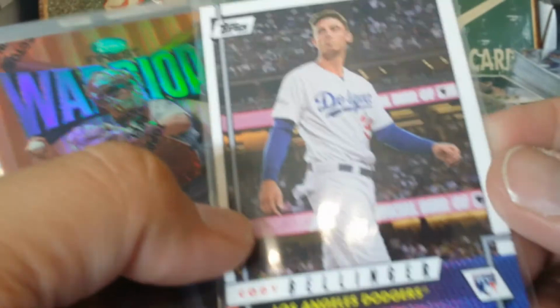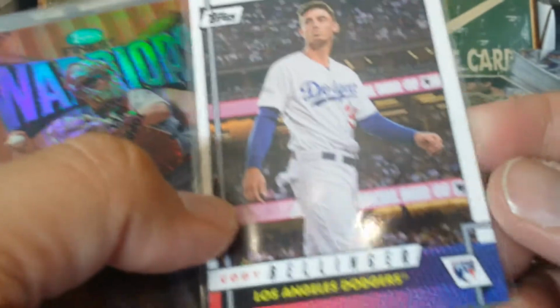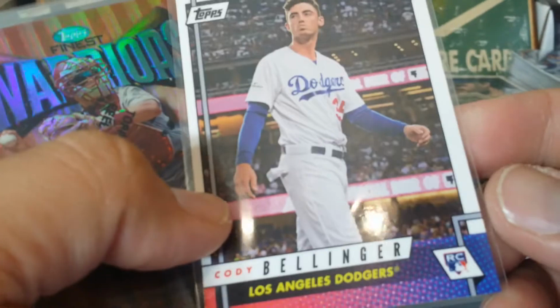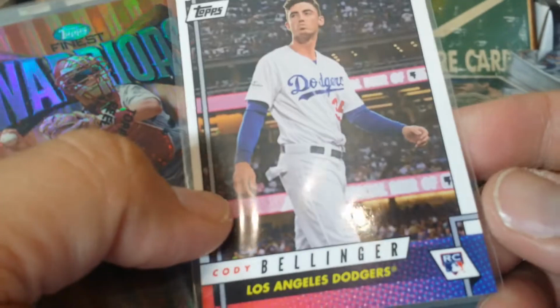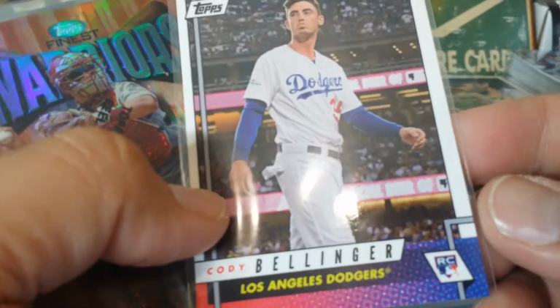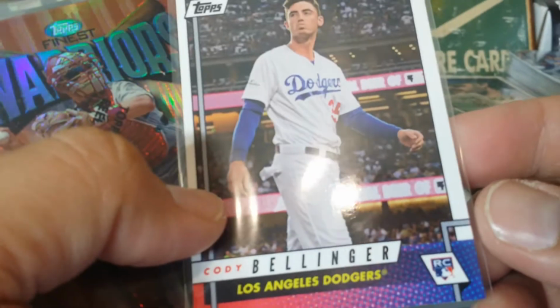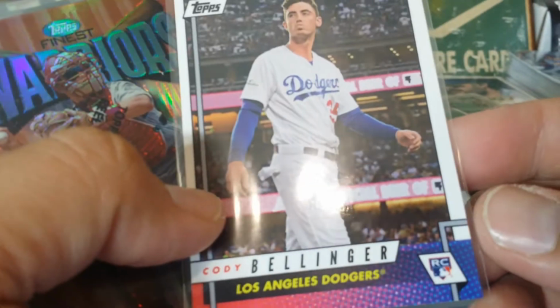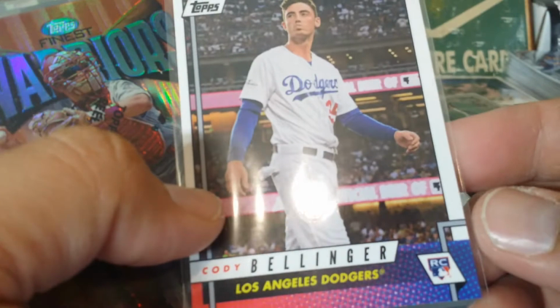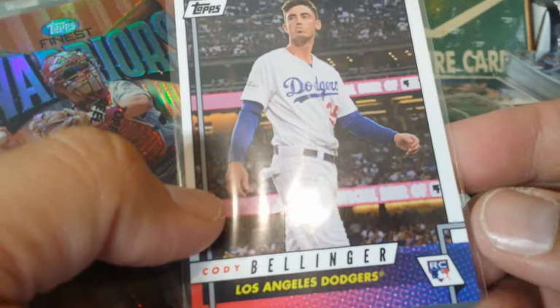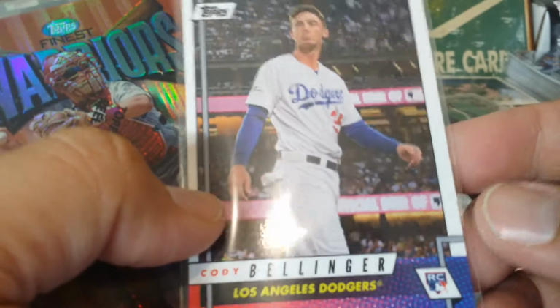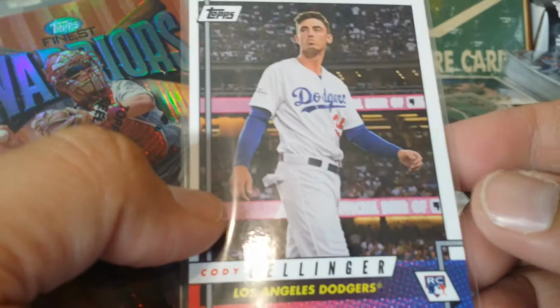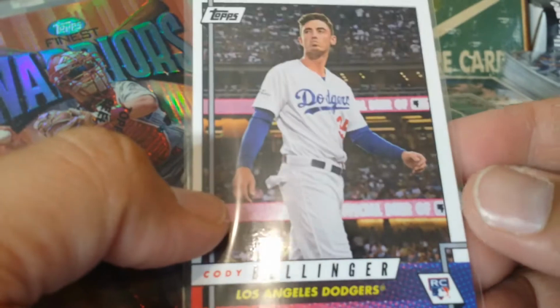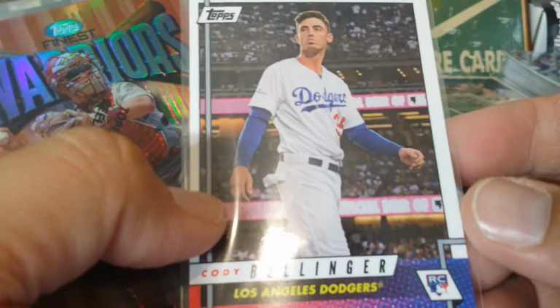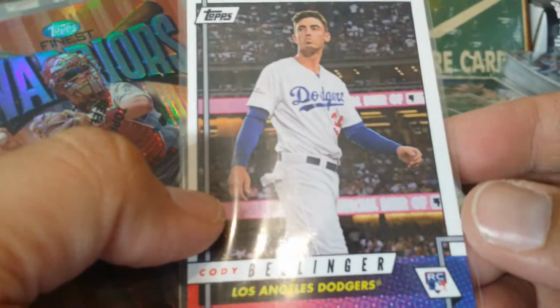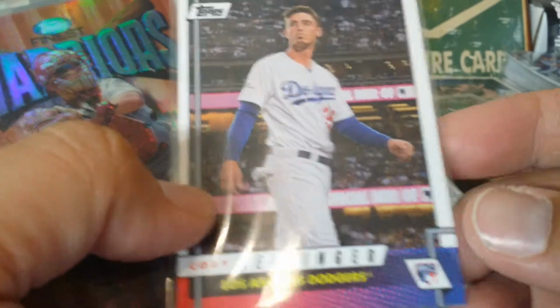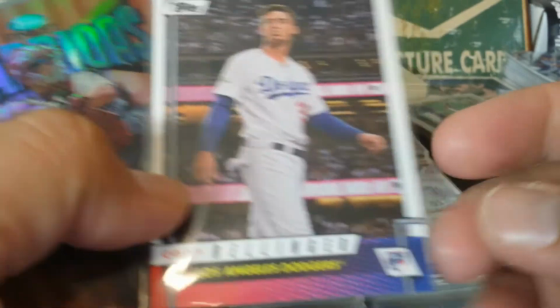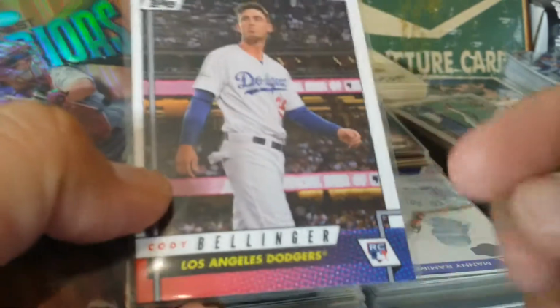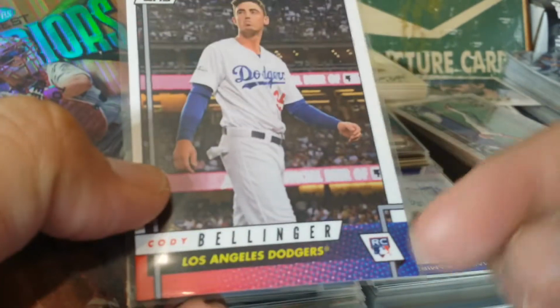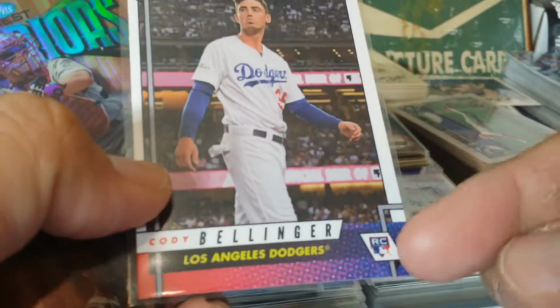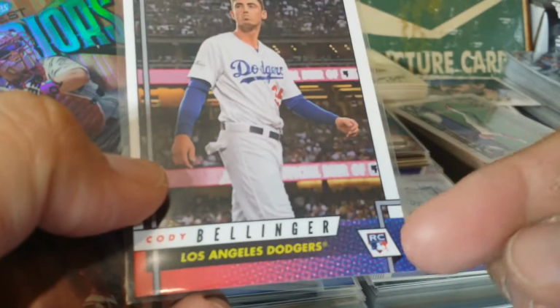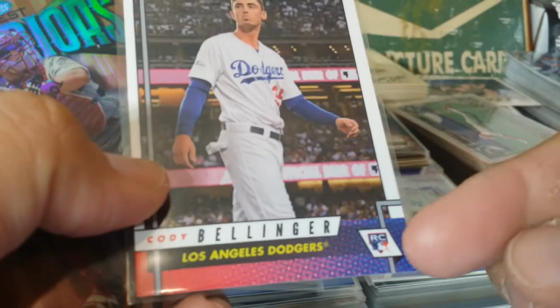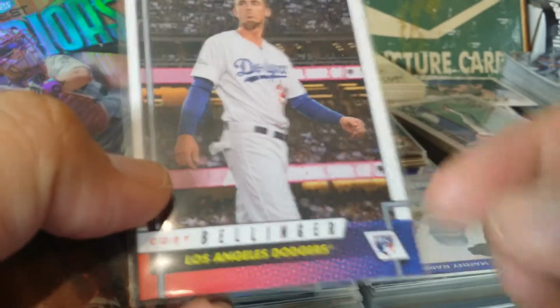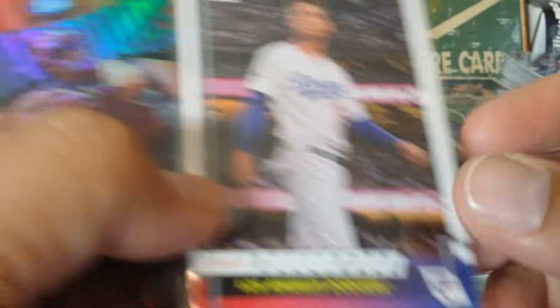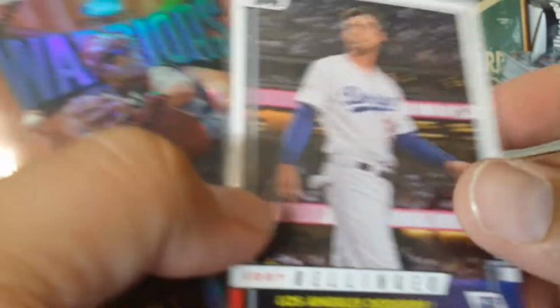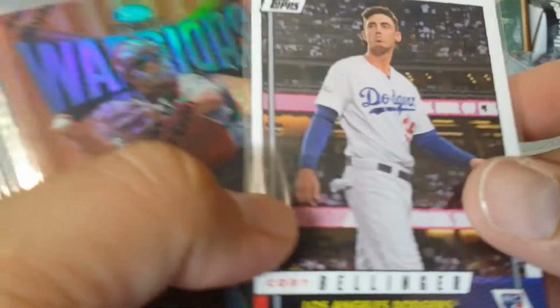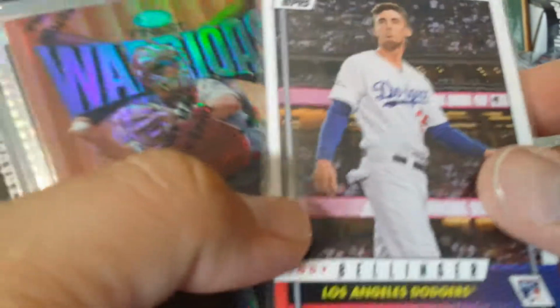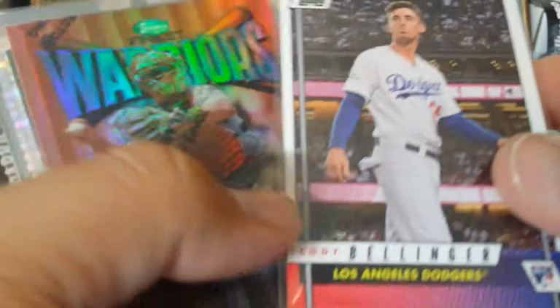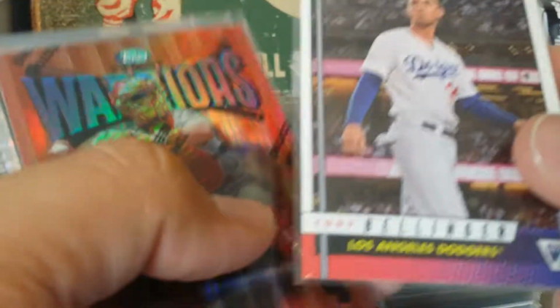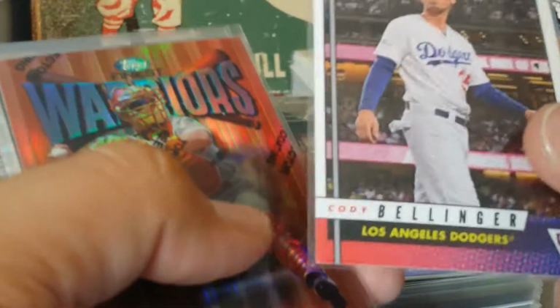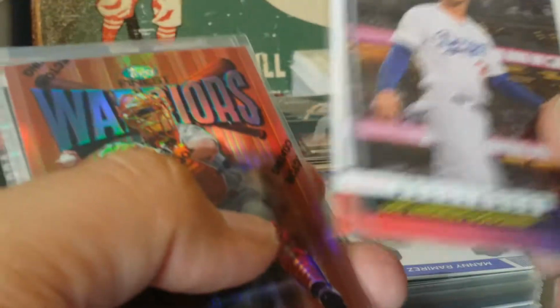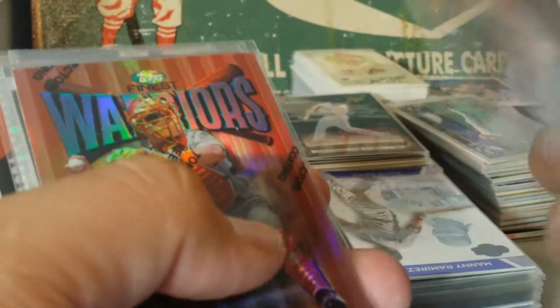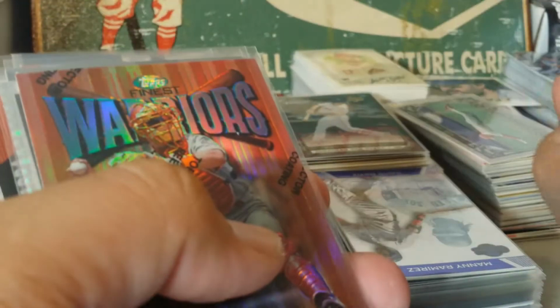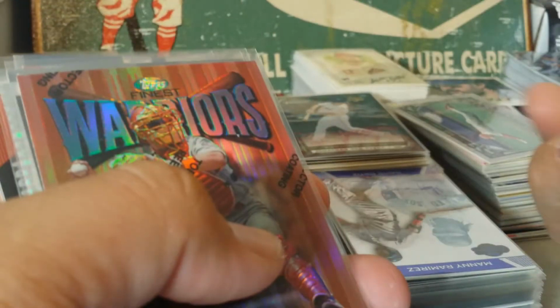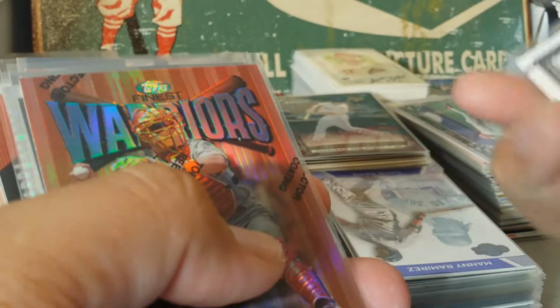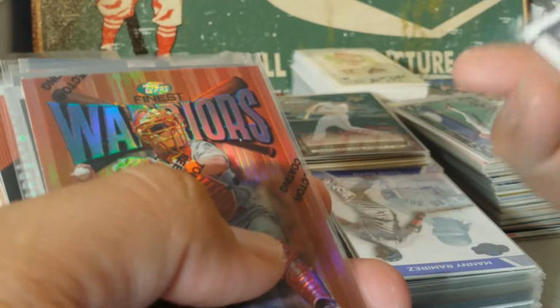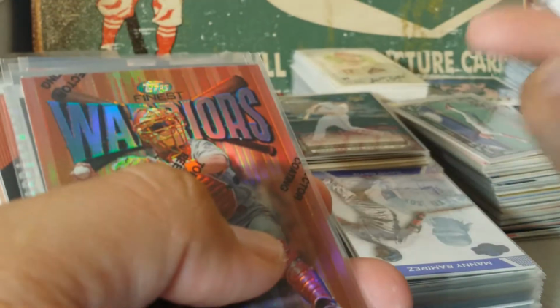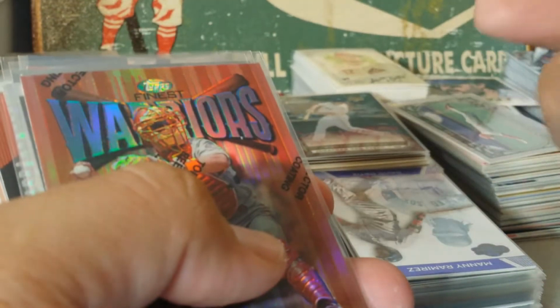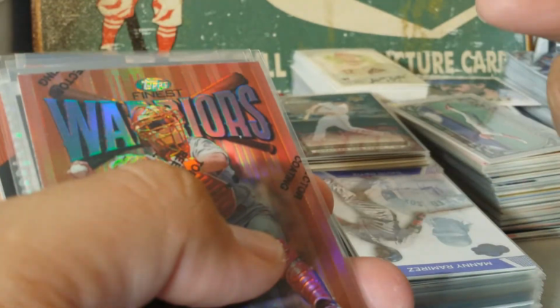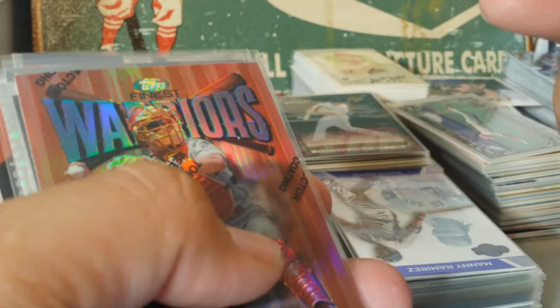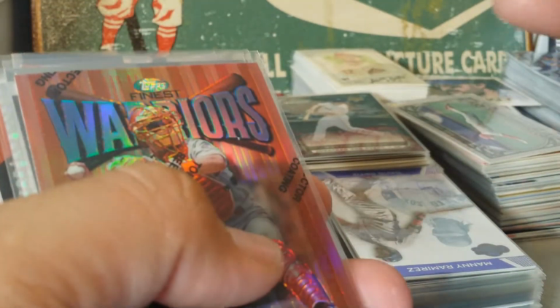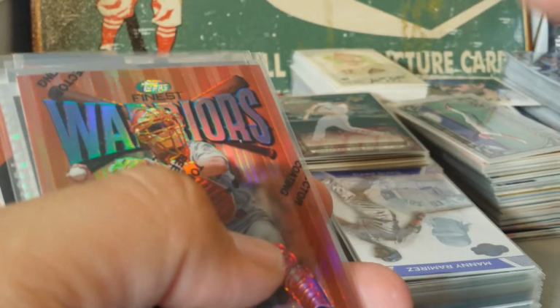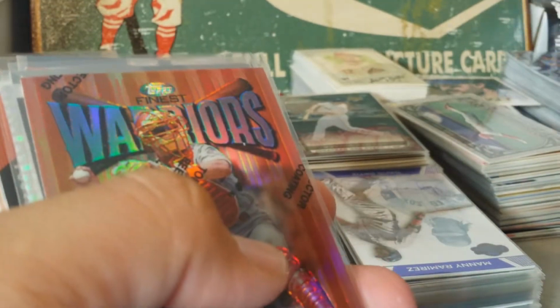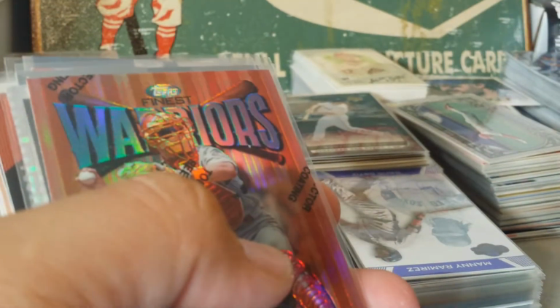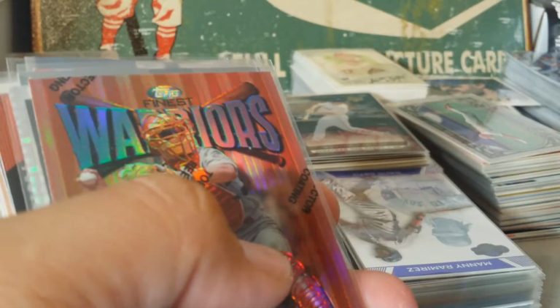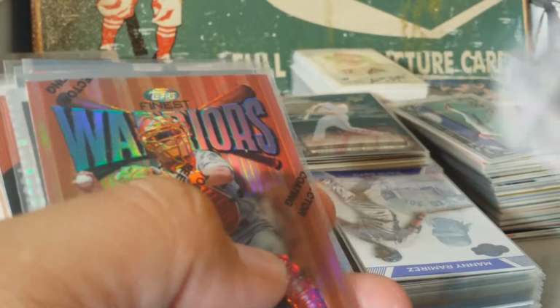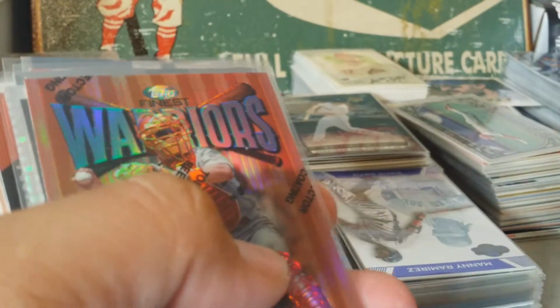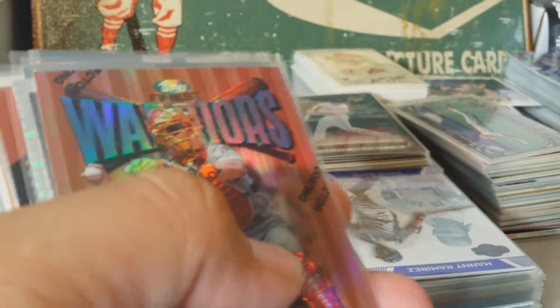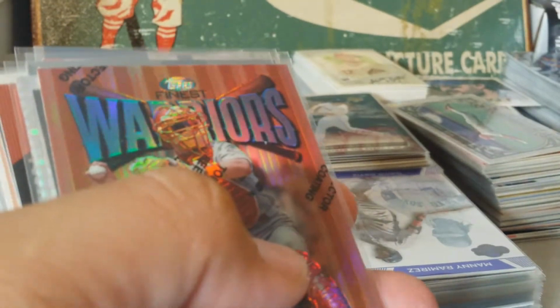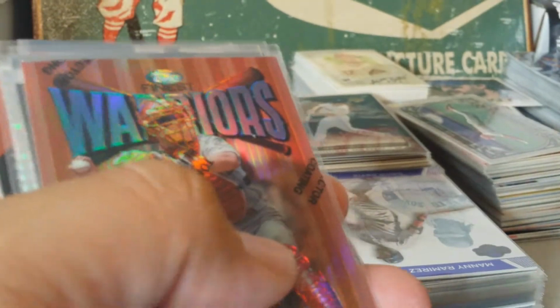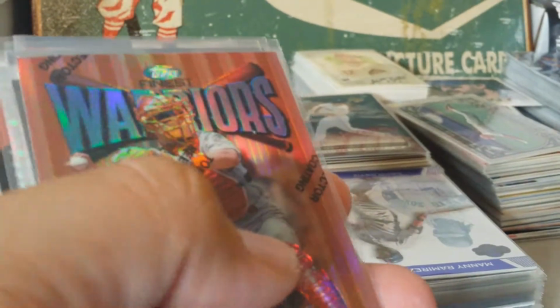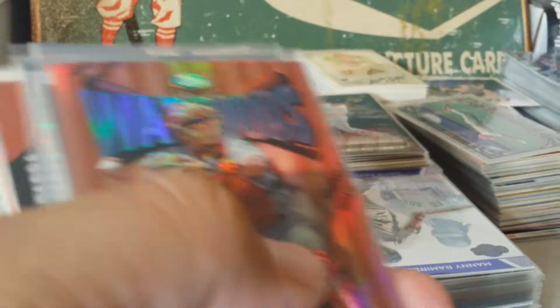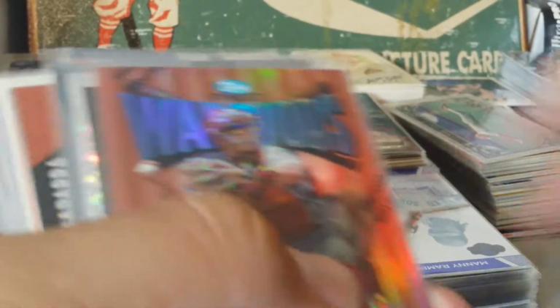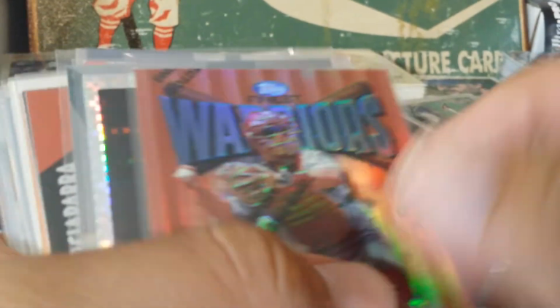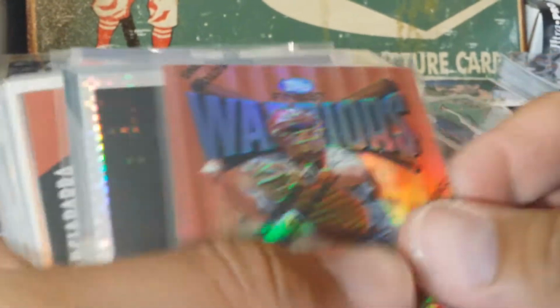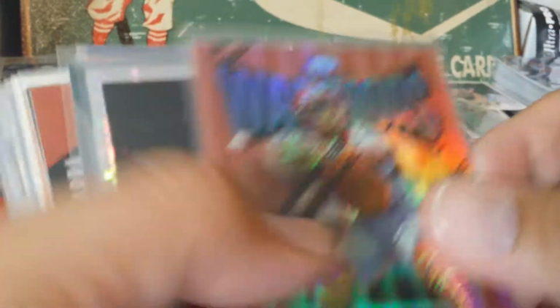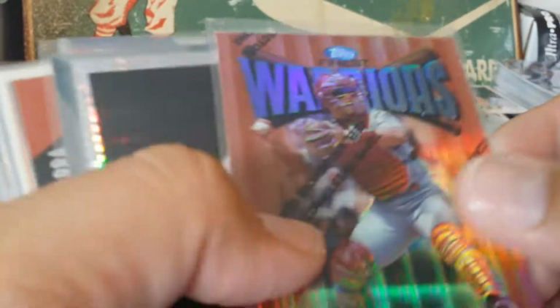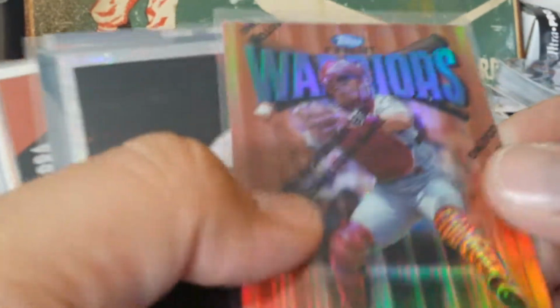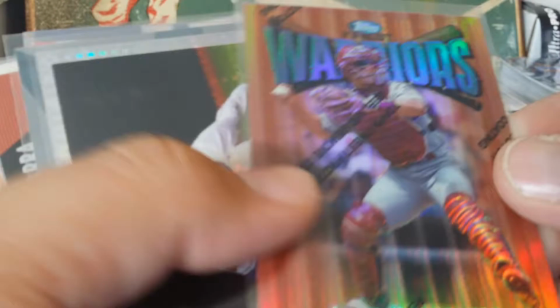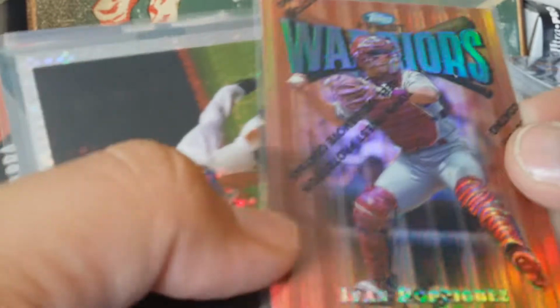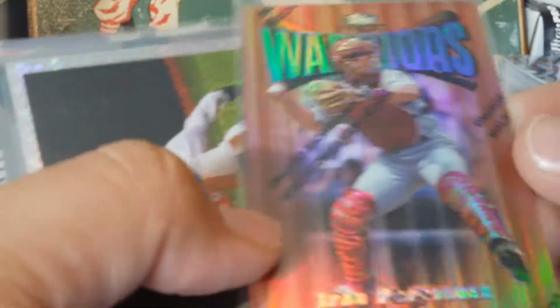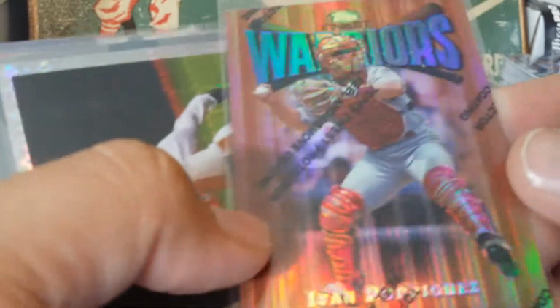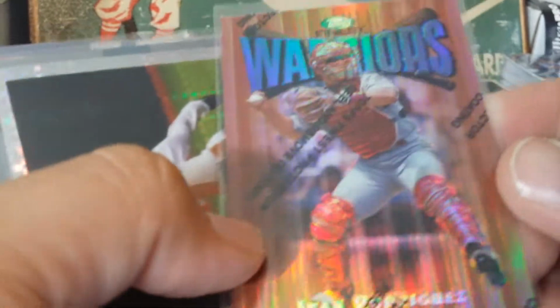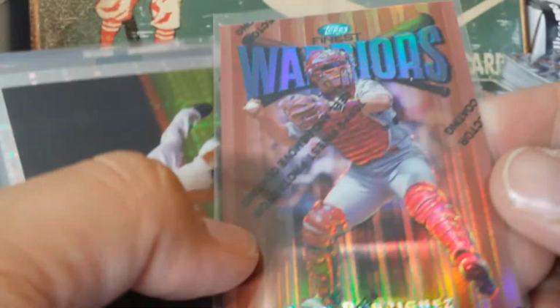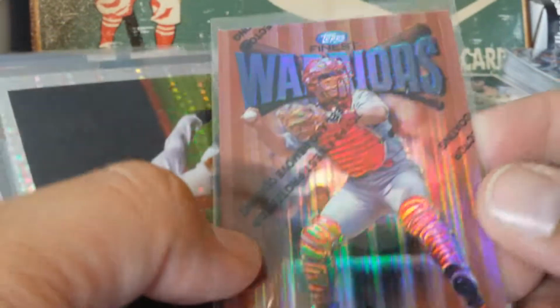There's a Cody Bellinger rookie - didn't have that one so I figured I'd buy it. He's pretty hot right now.